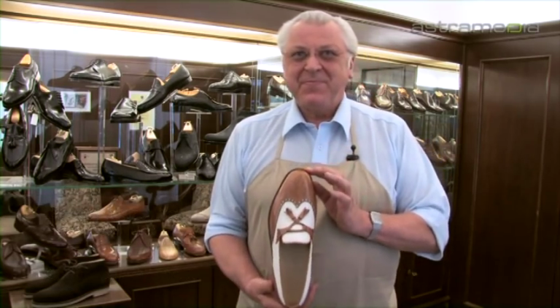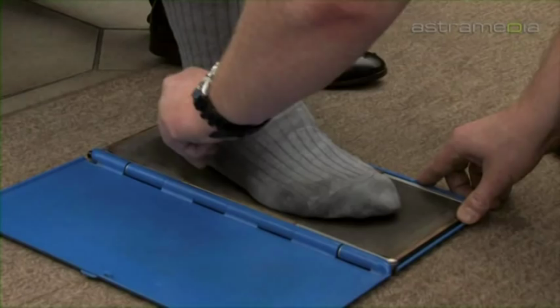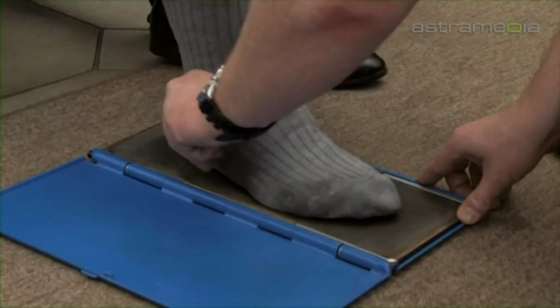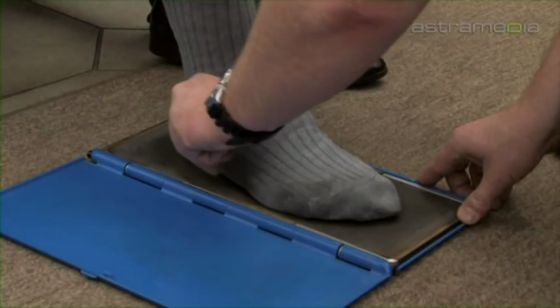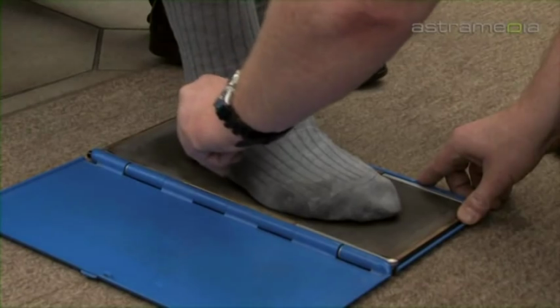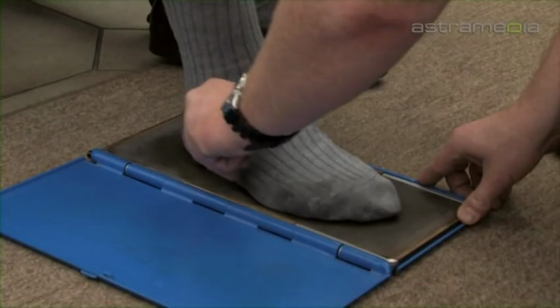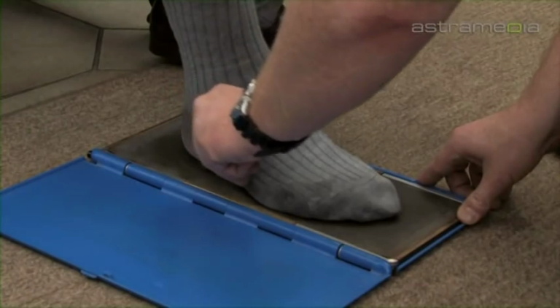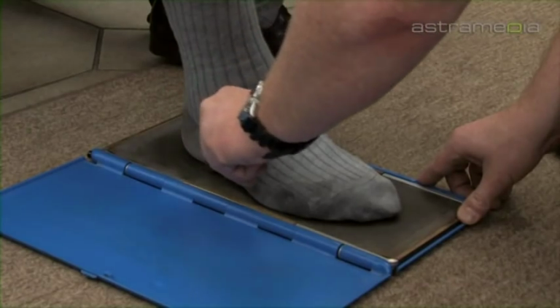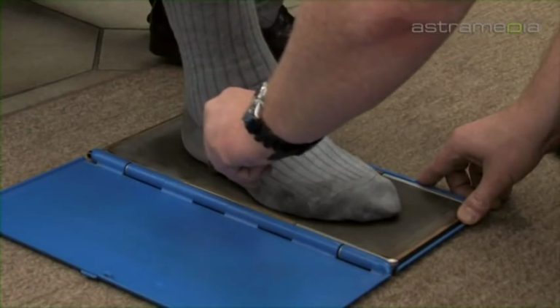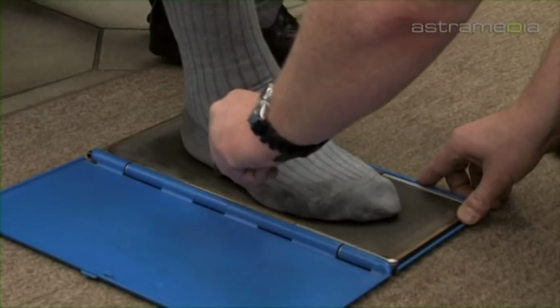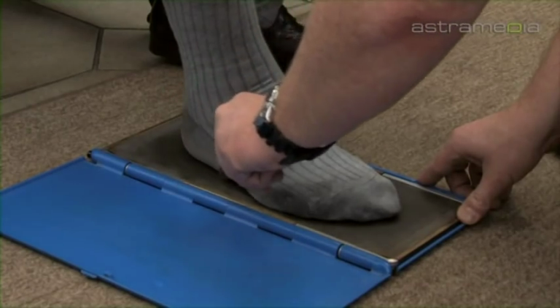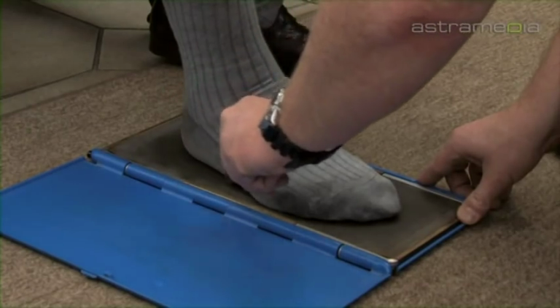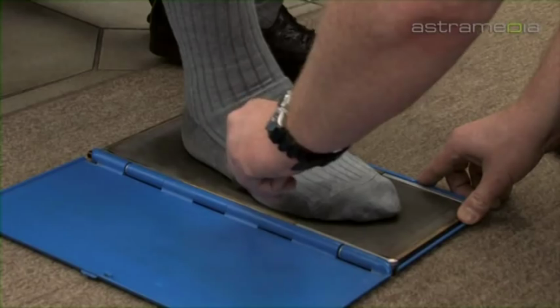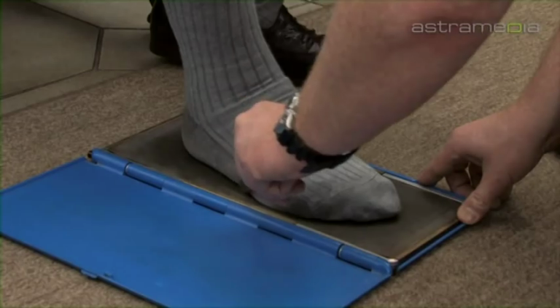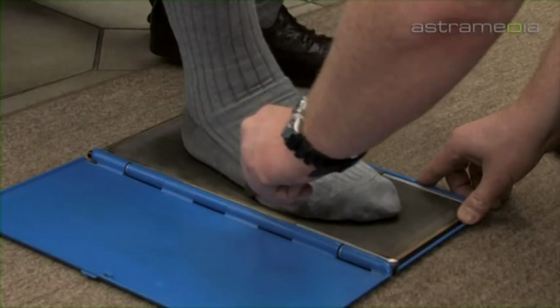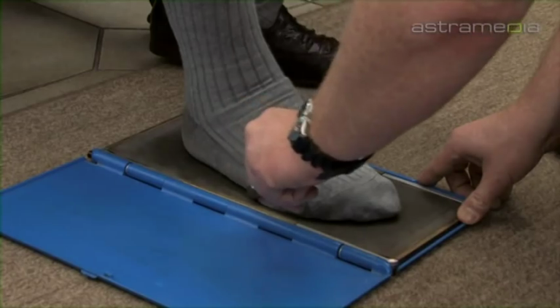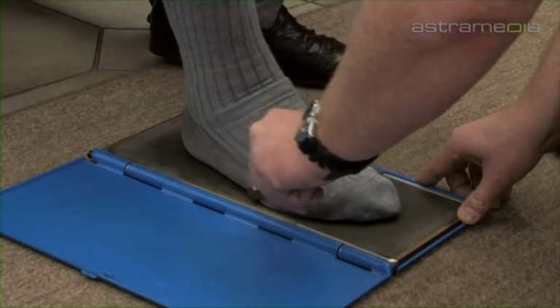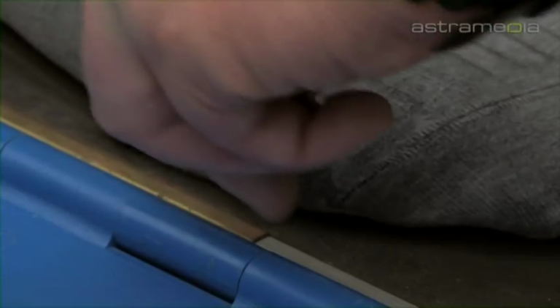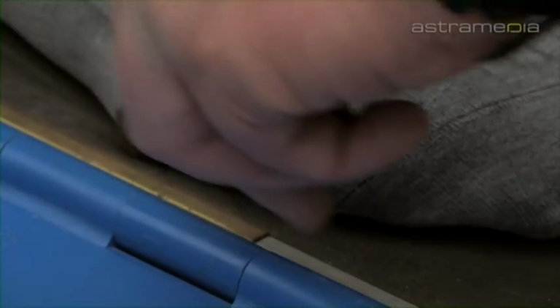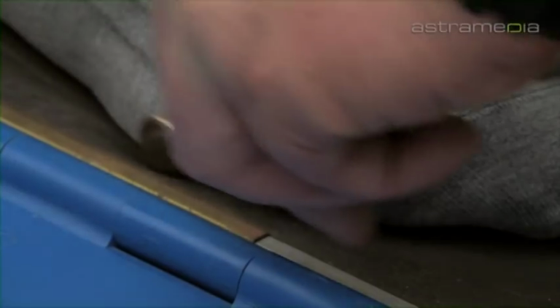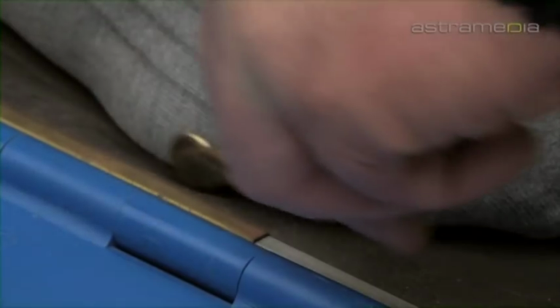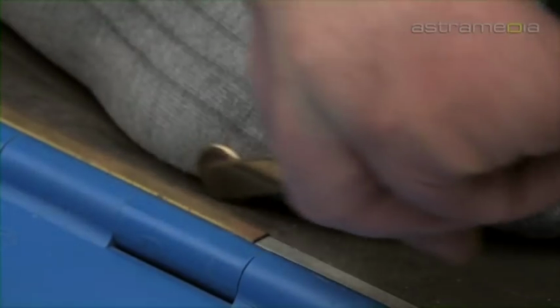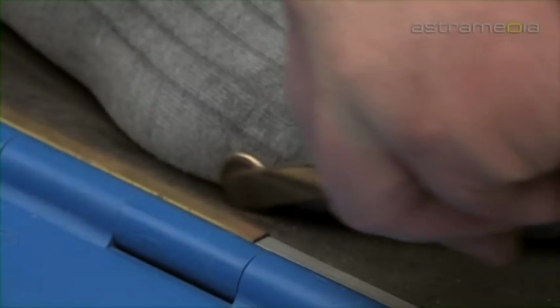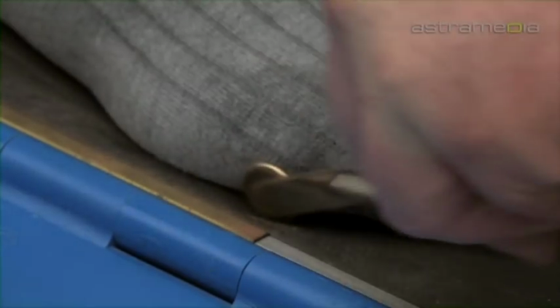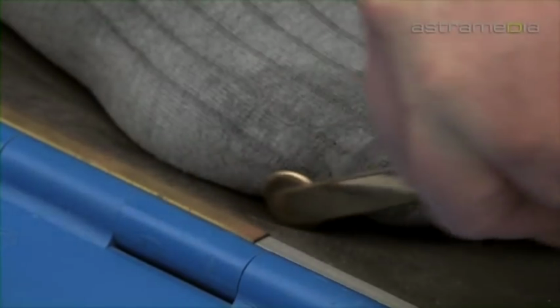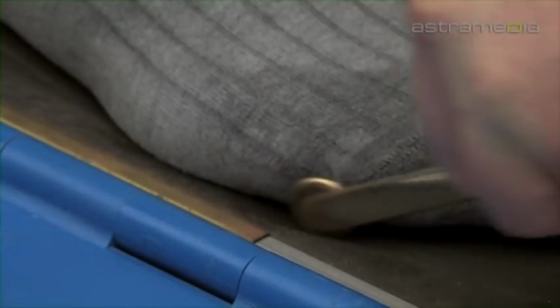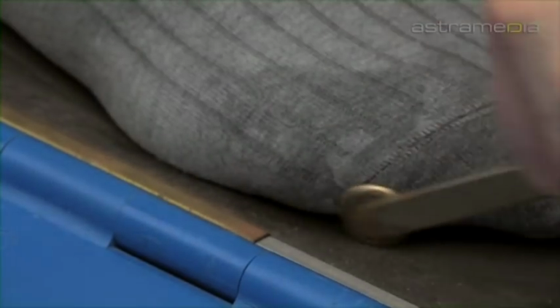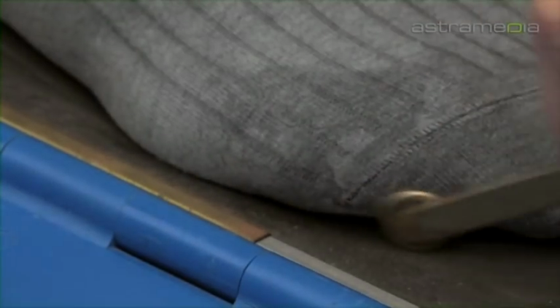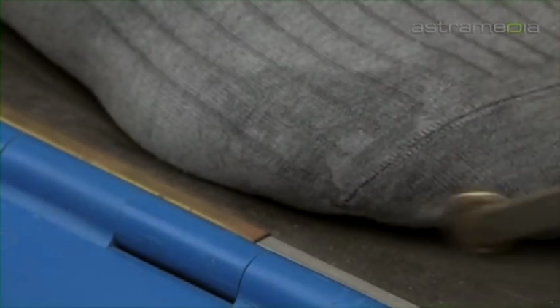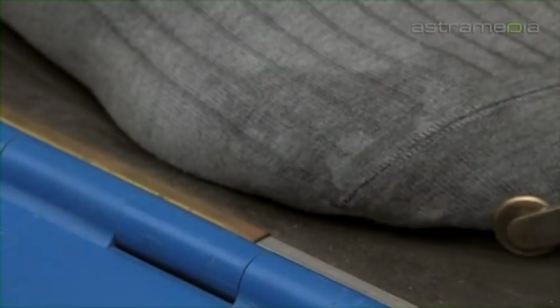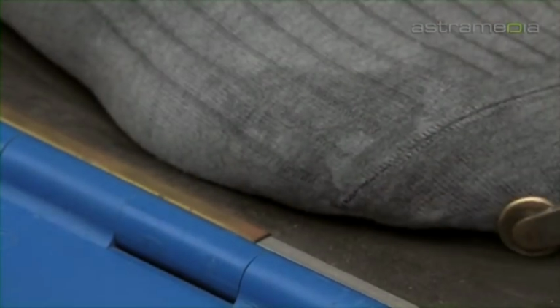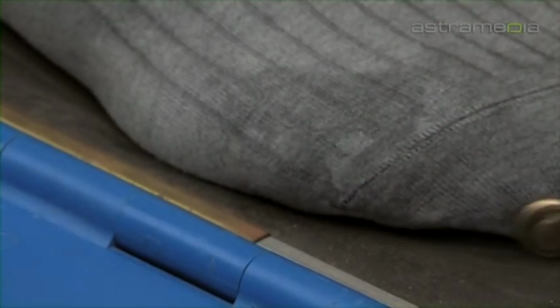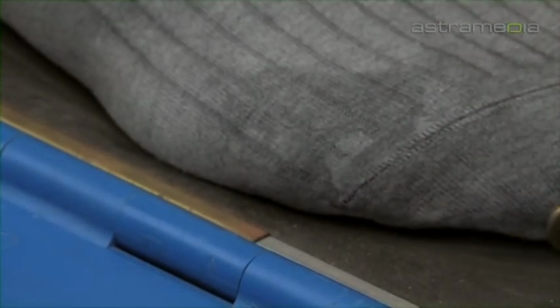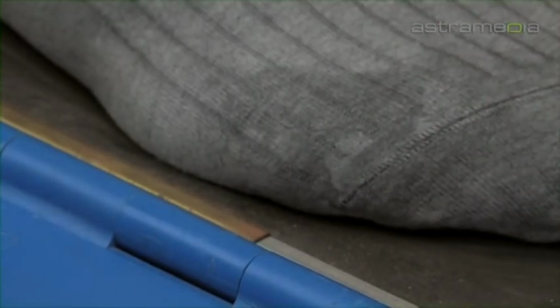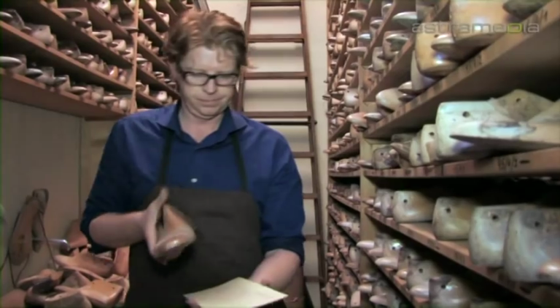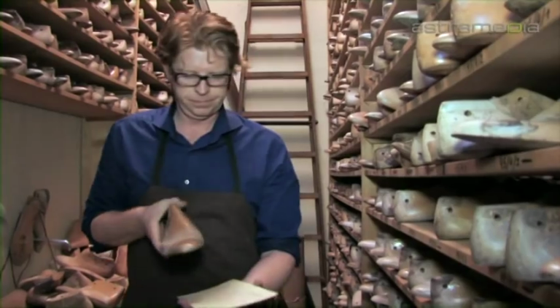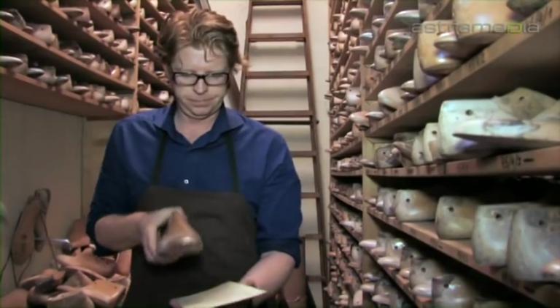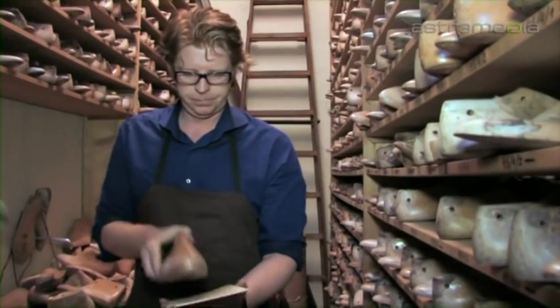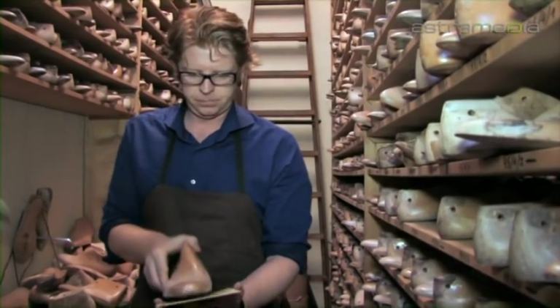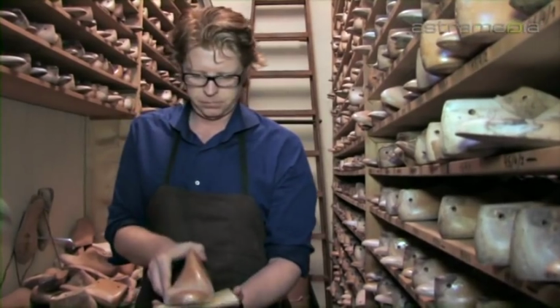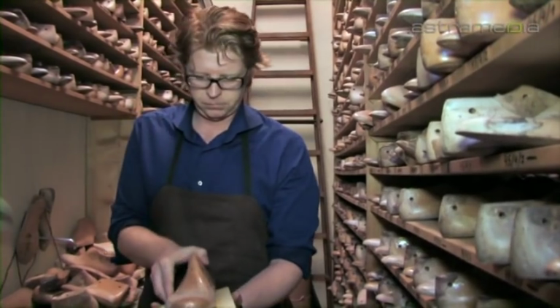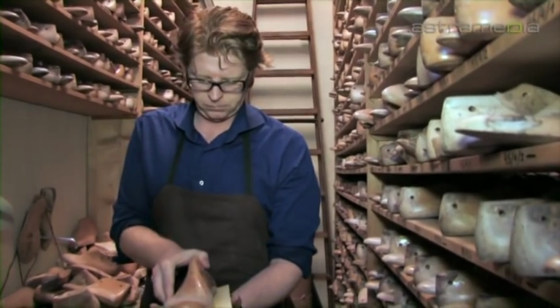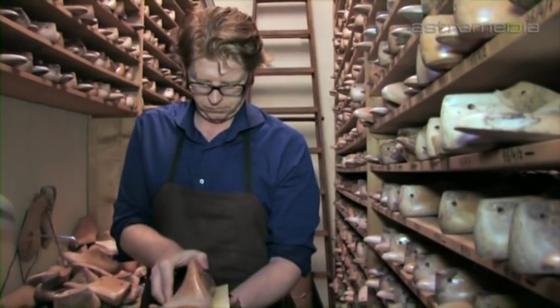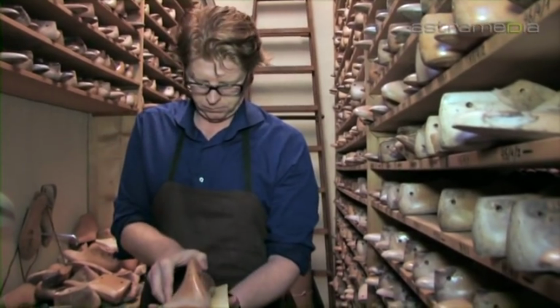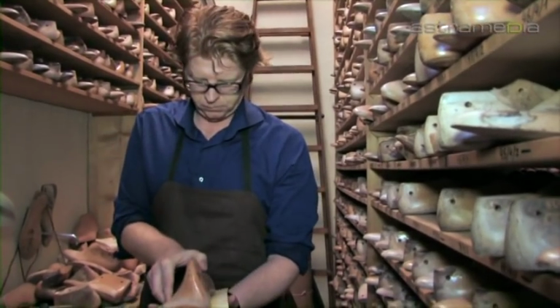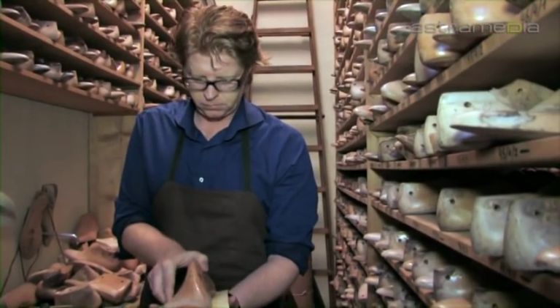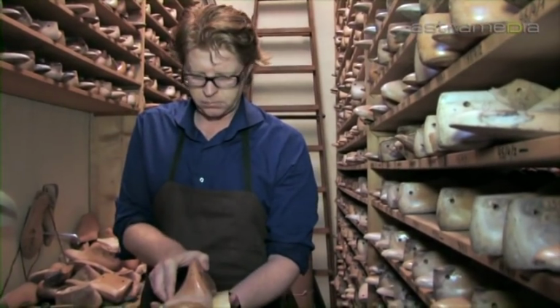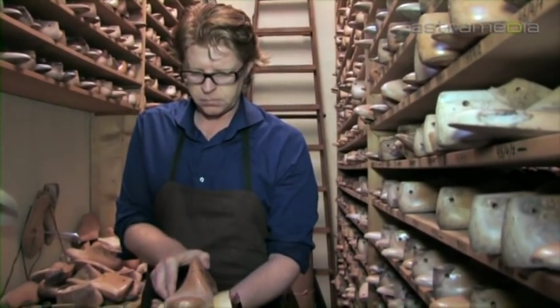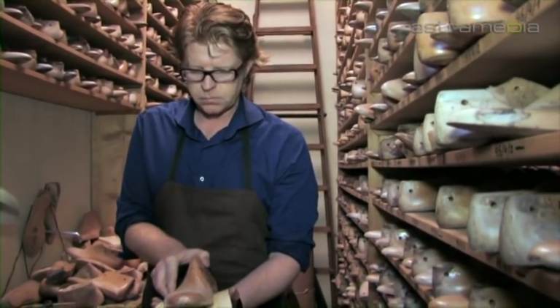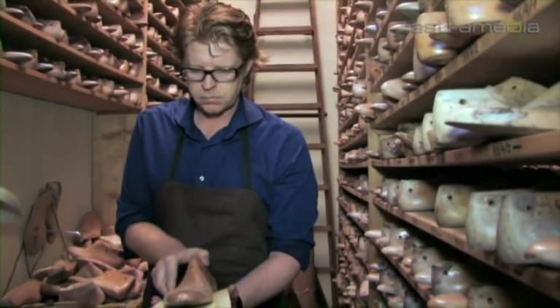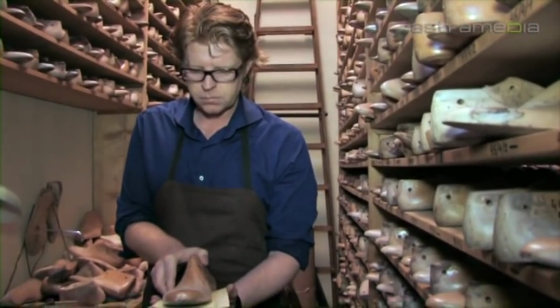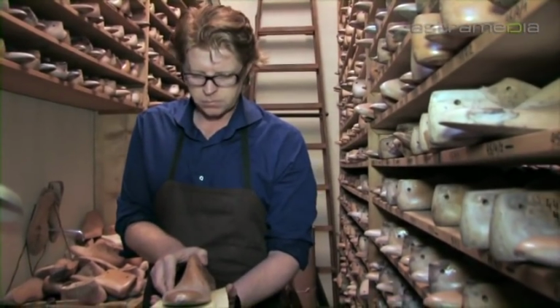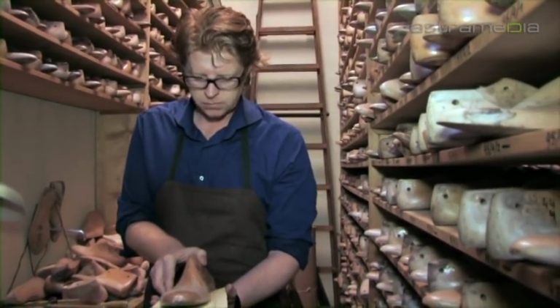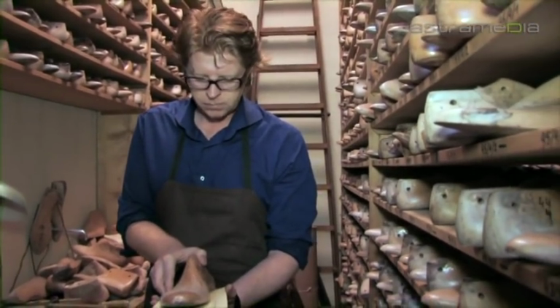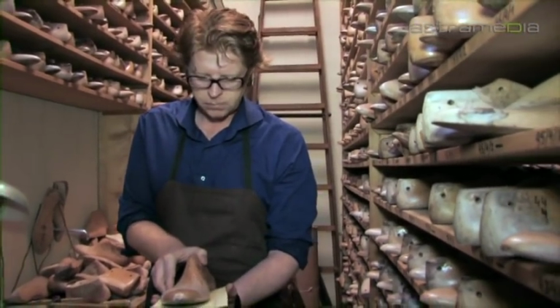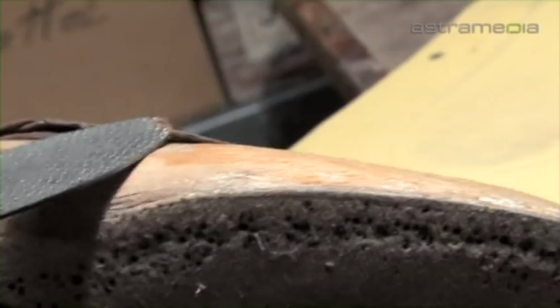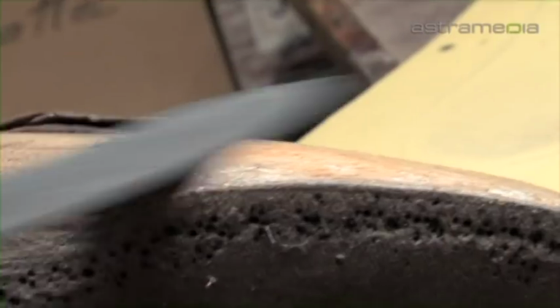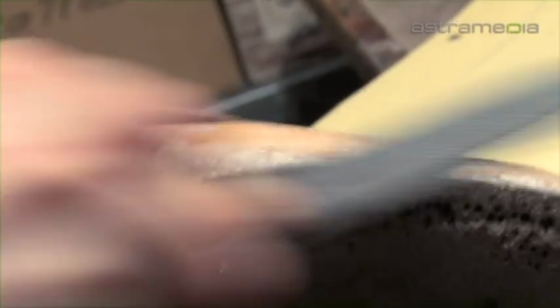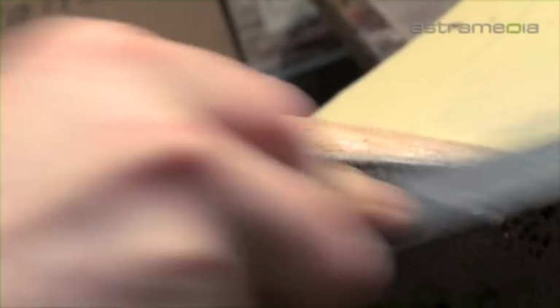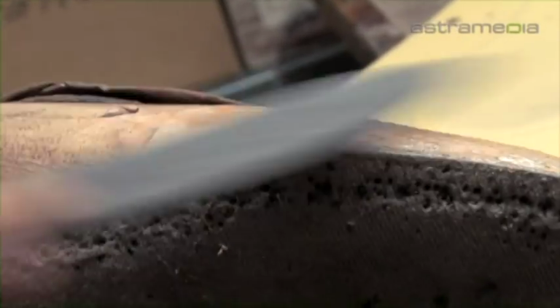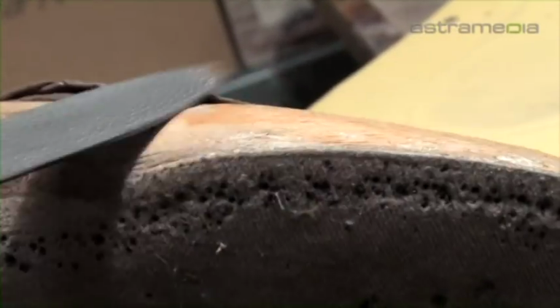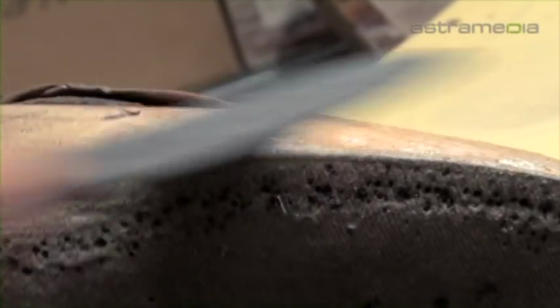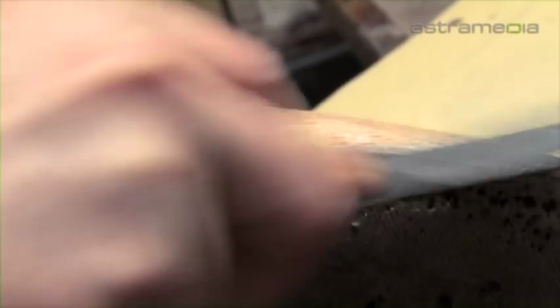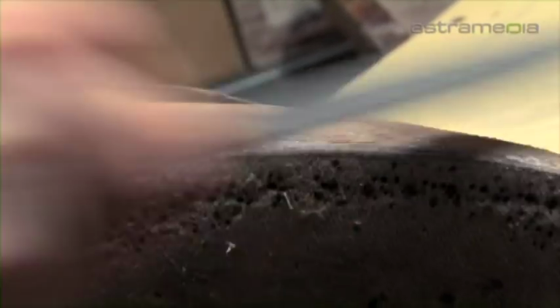Every foot is individual and we treat them that way. First, a working model is made which is then used to create the customer's desired shoe.